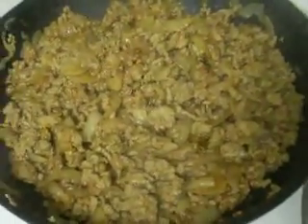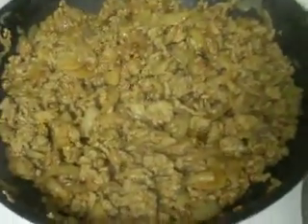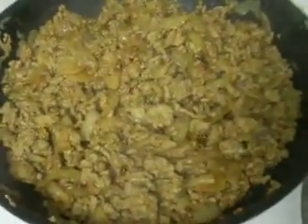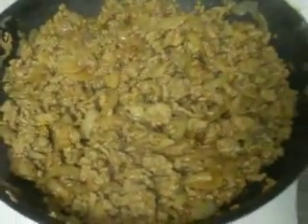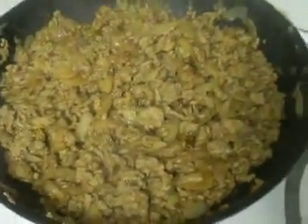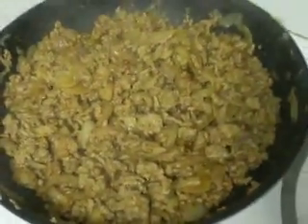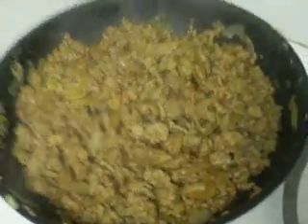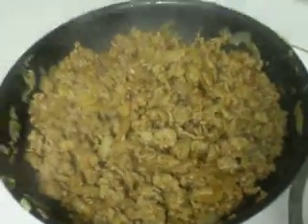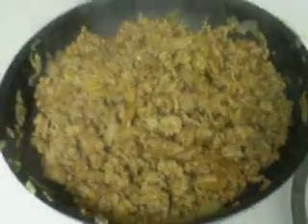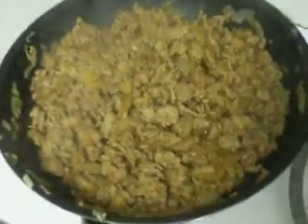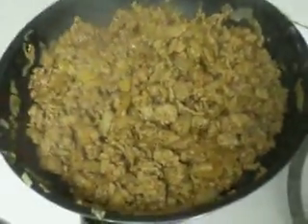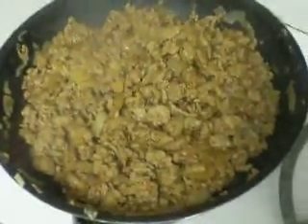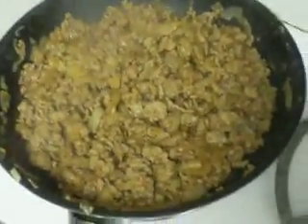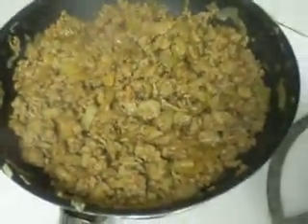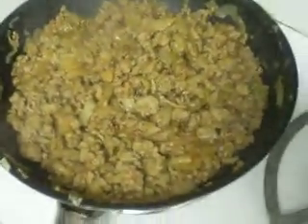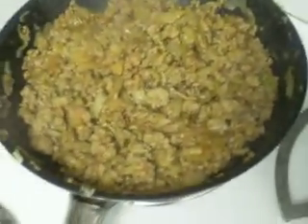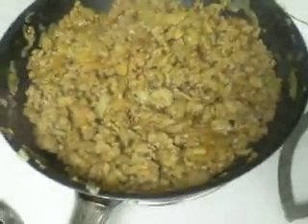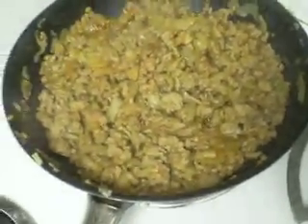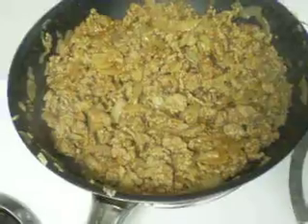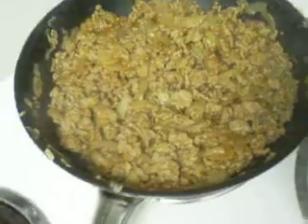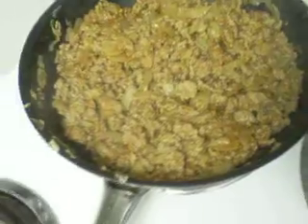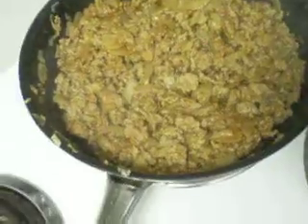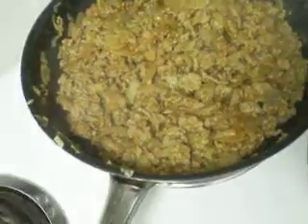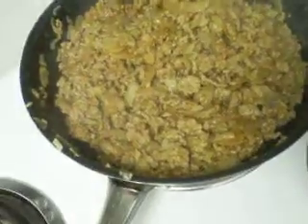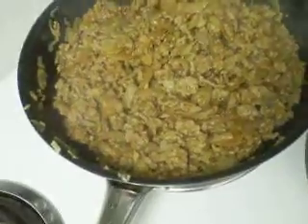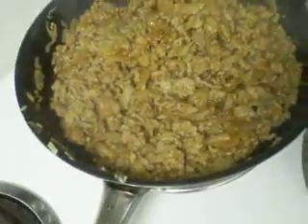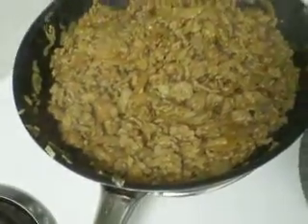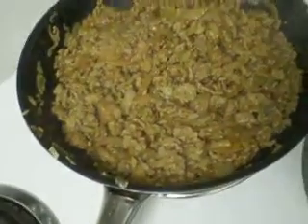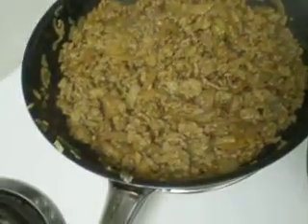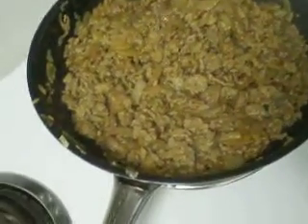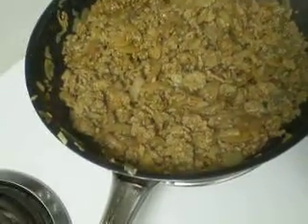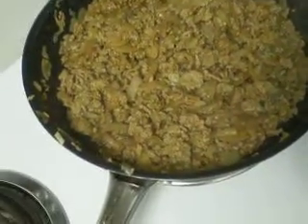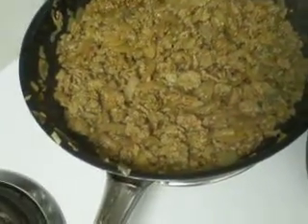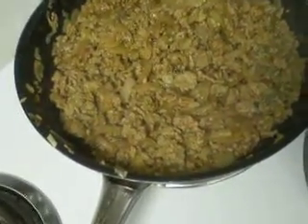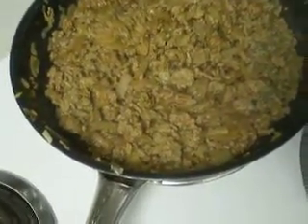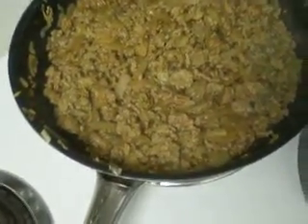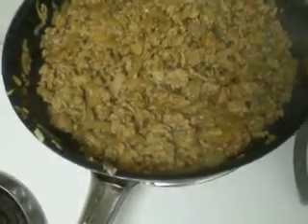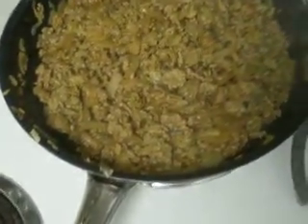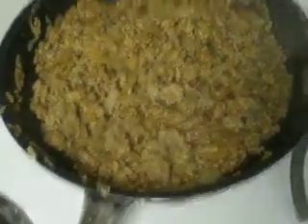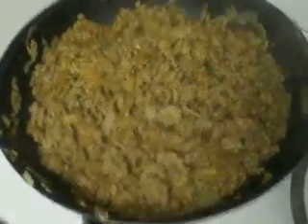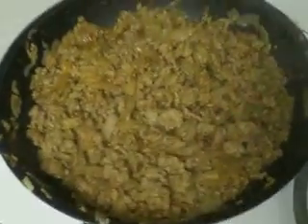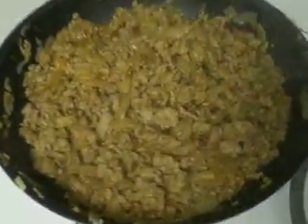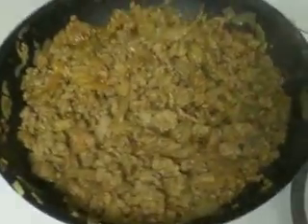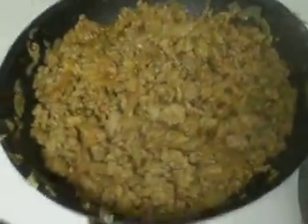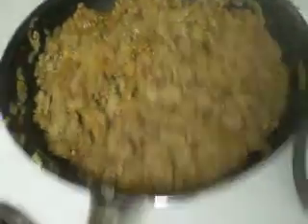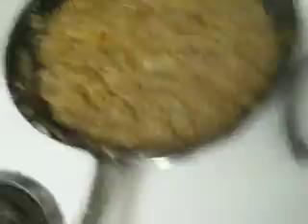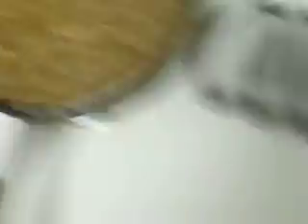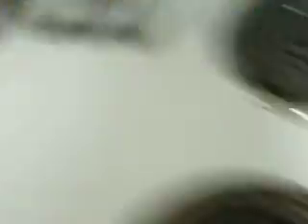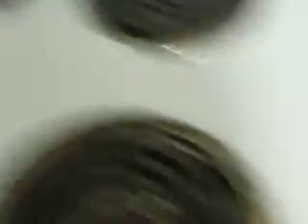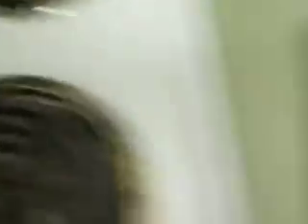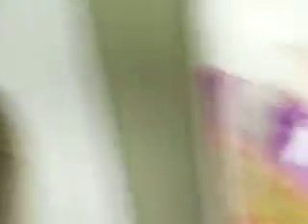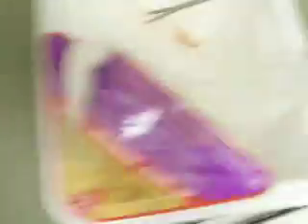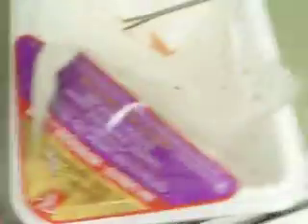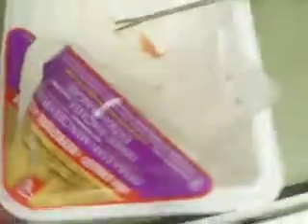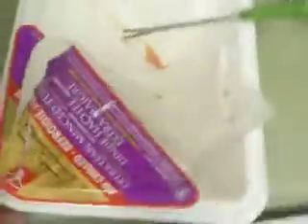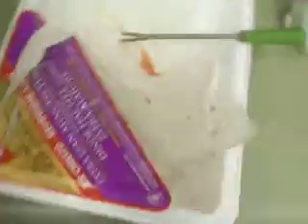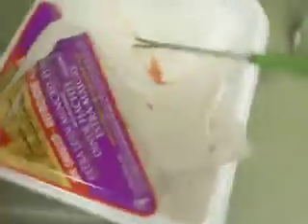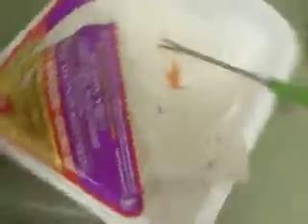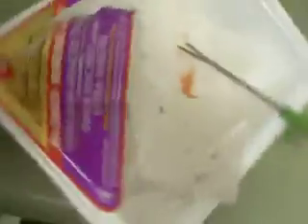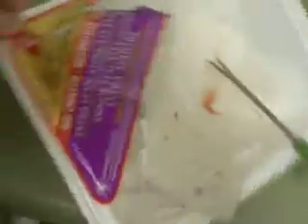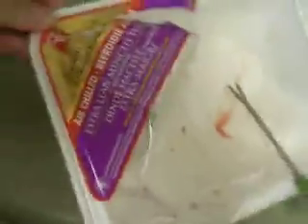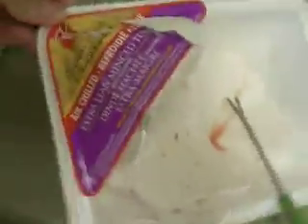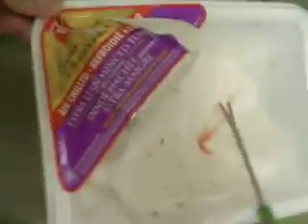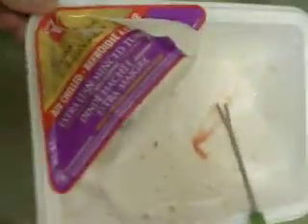You throw the onion in first, and then you throw the ground turkey in, and then one of these guys.